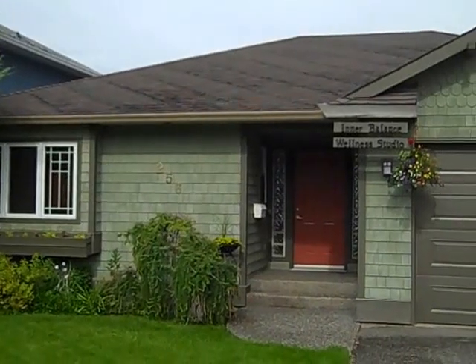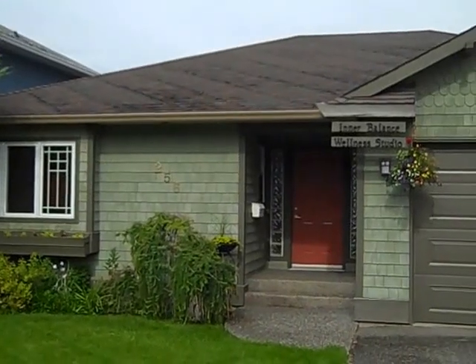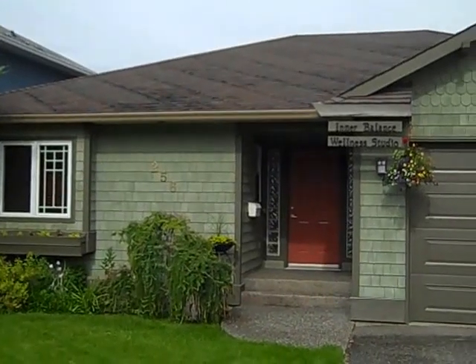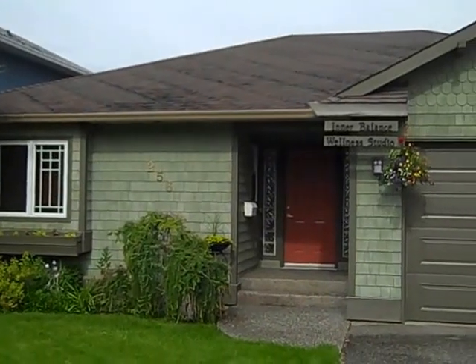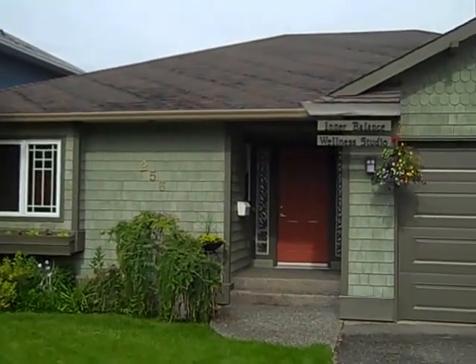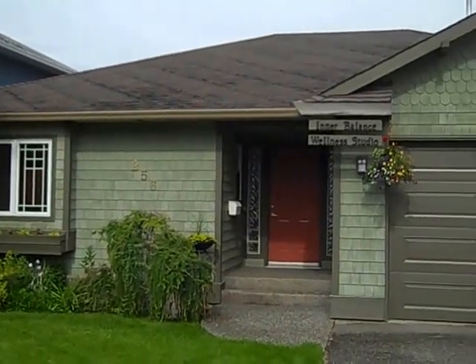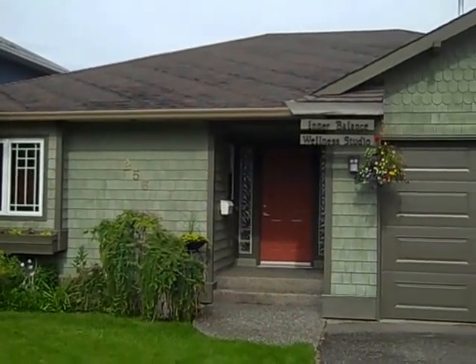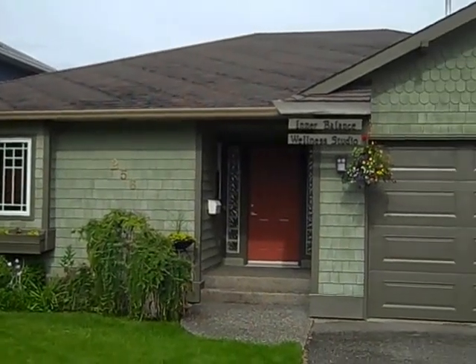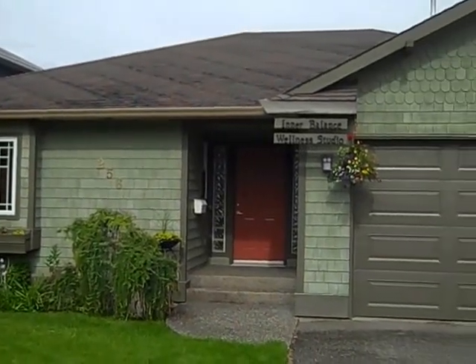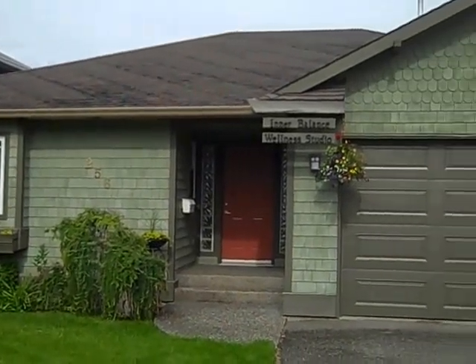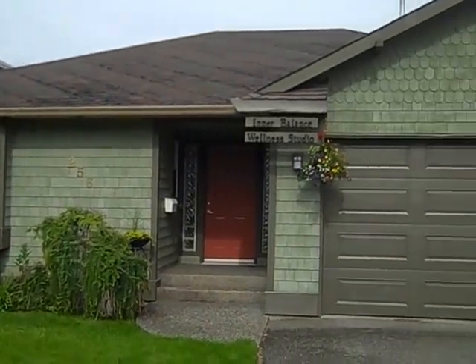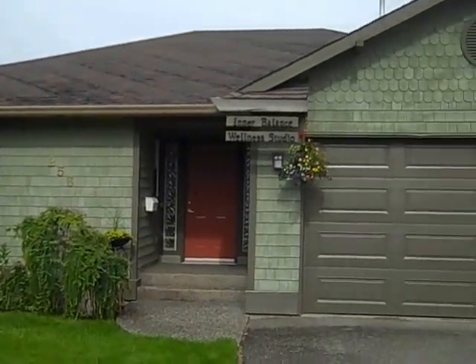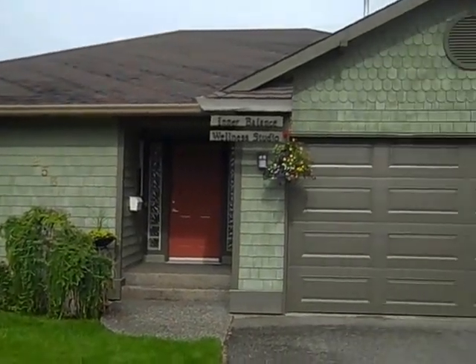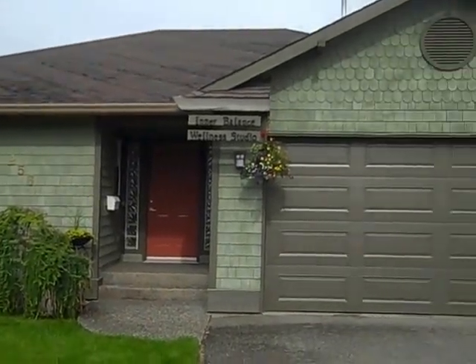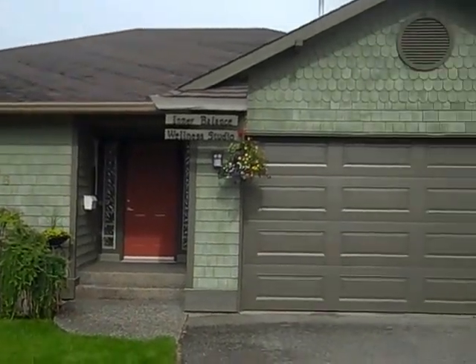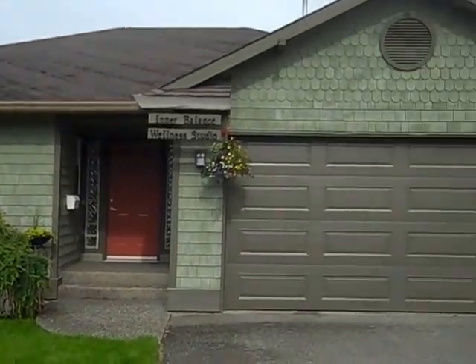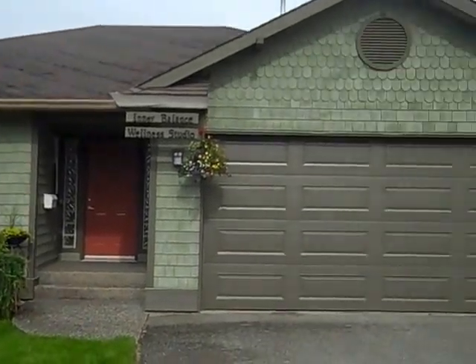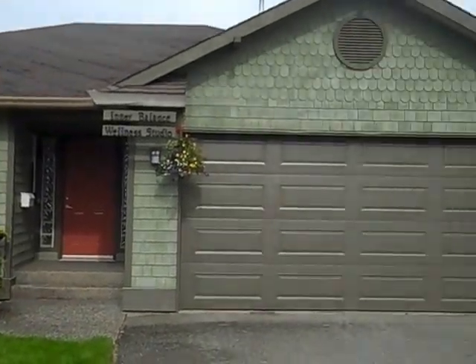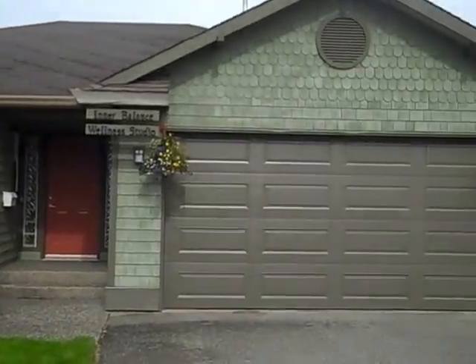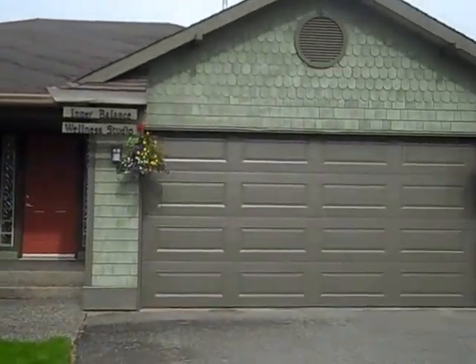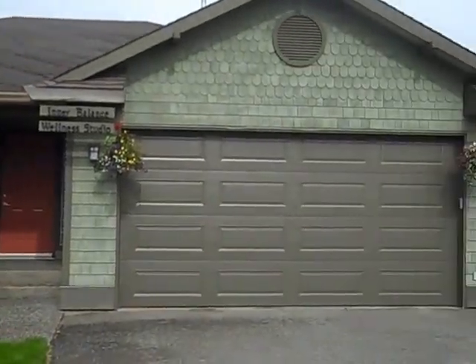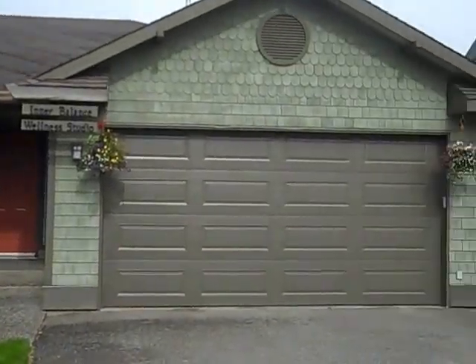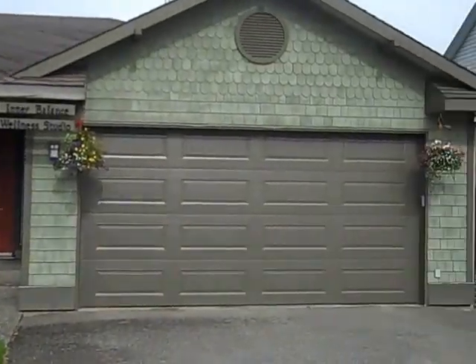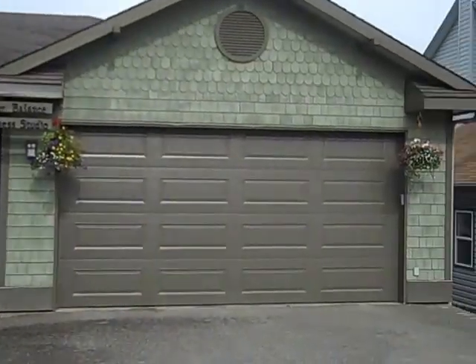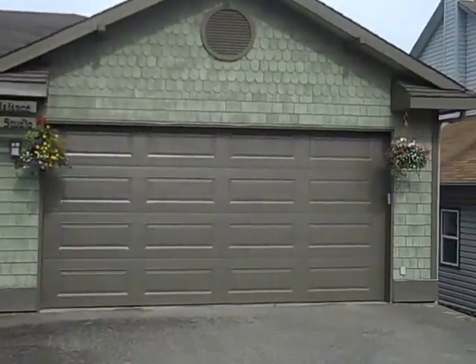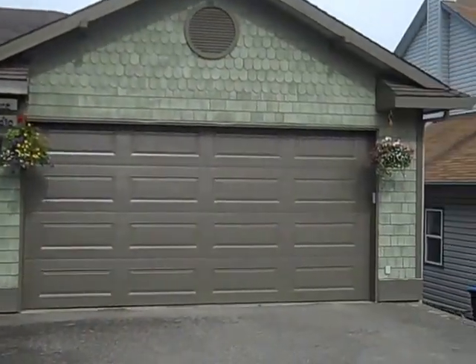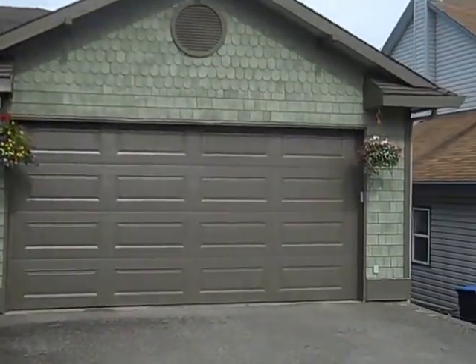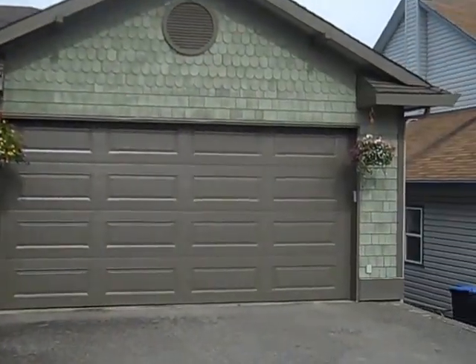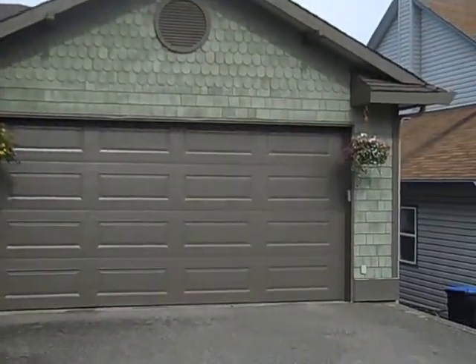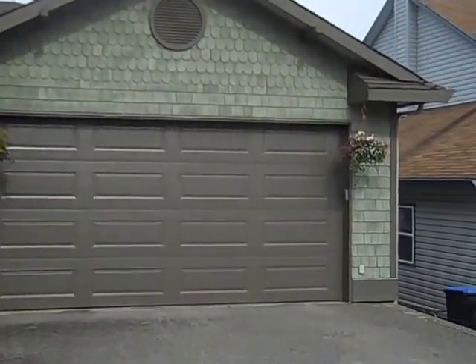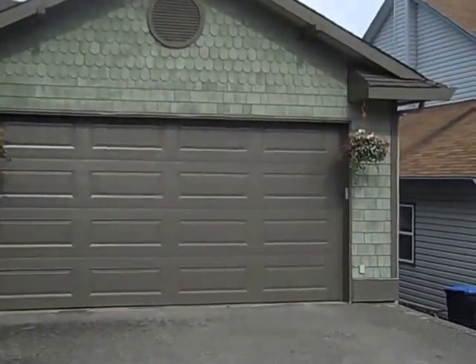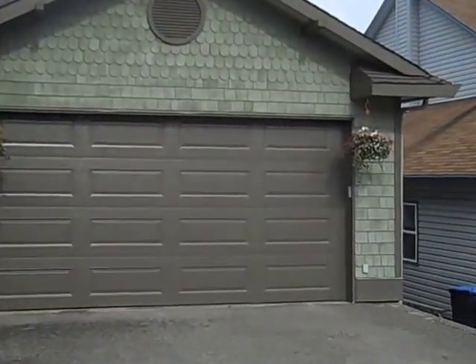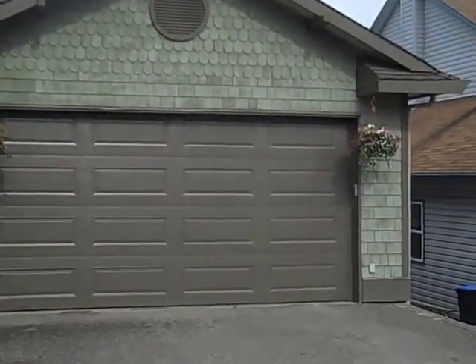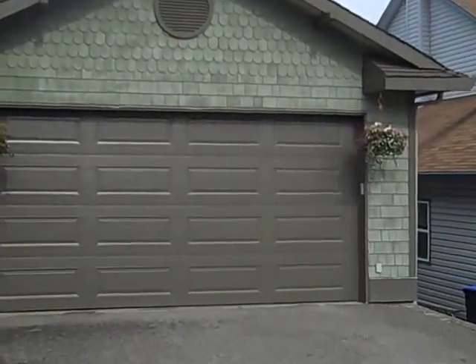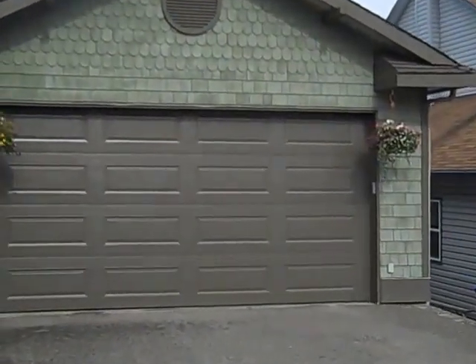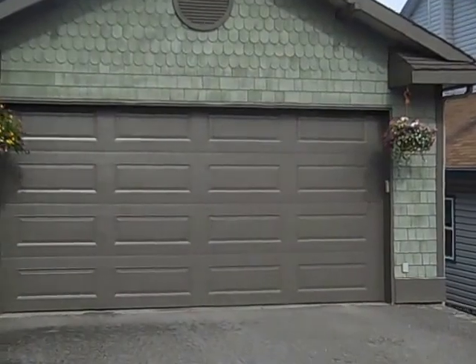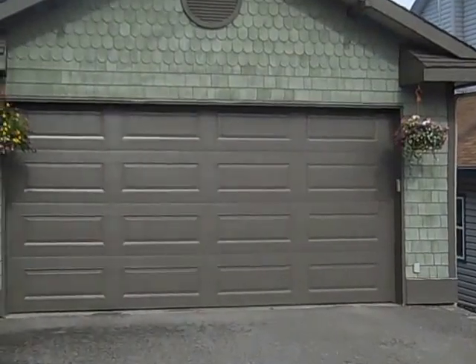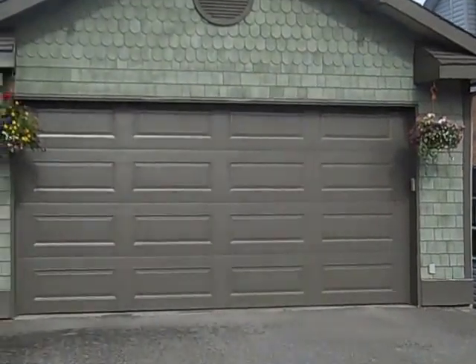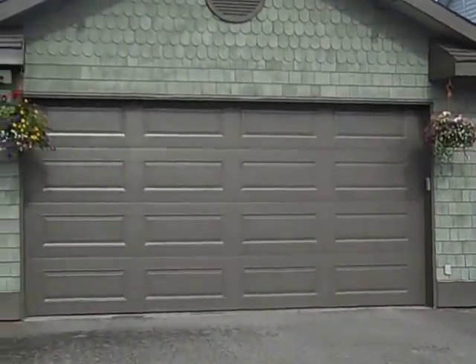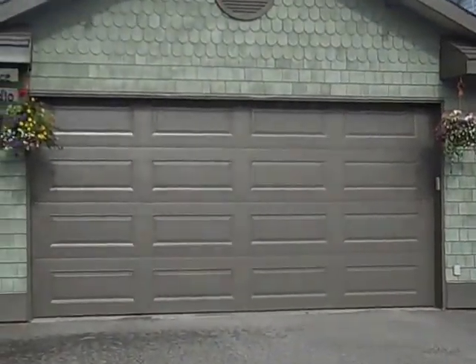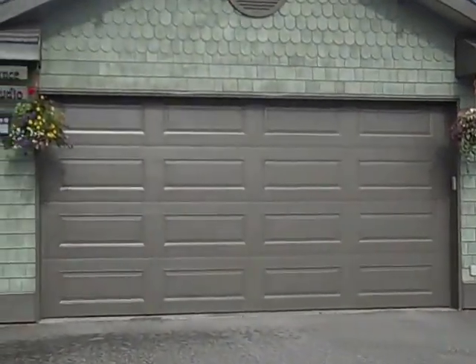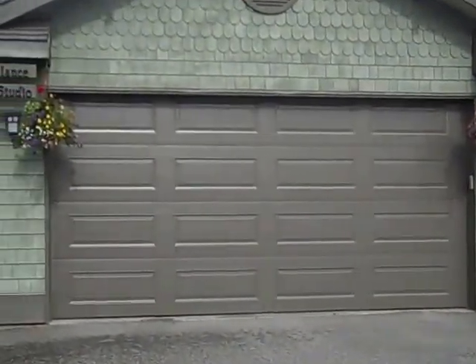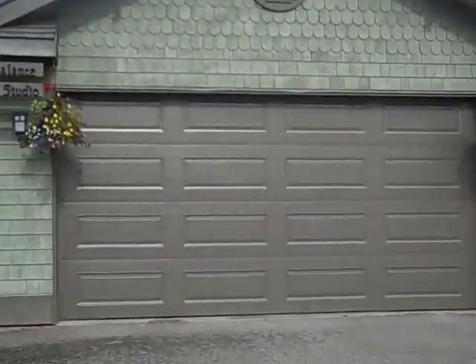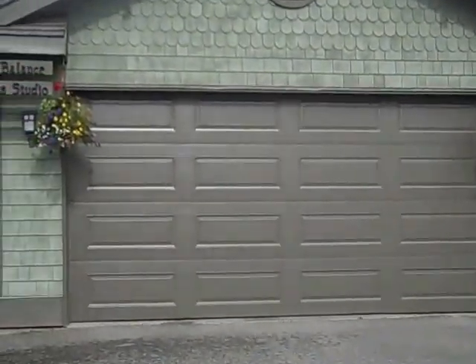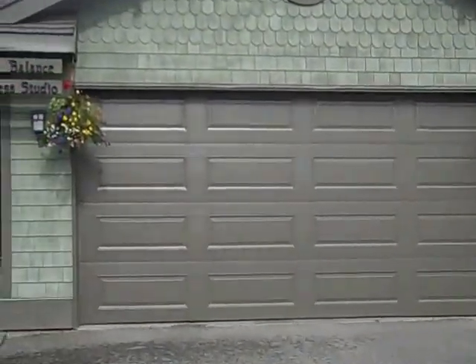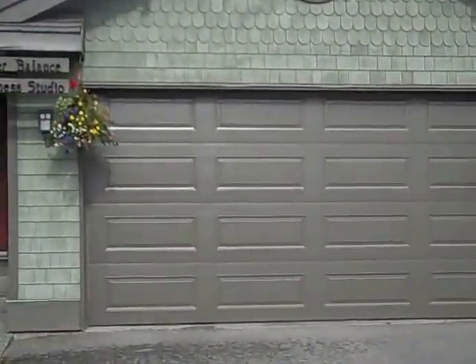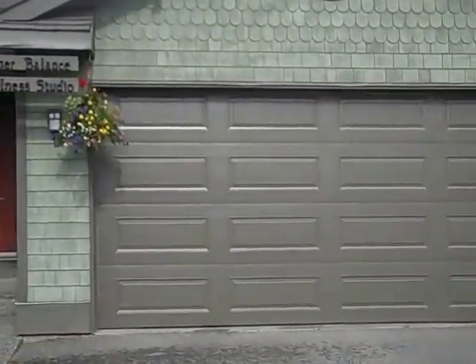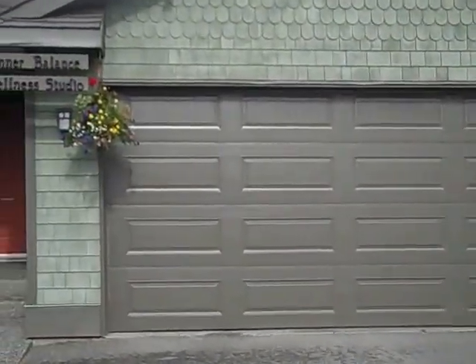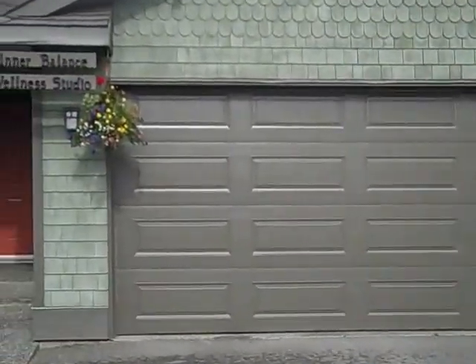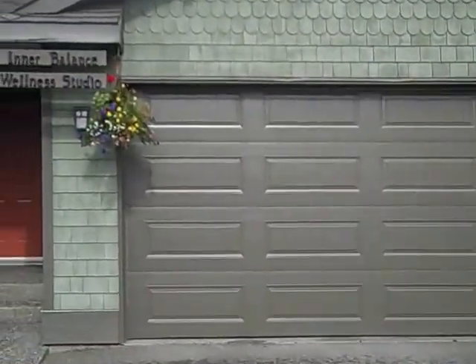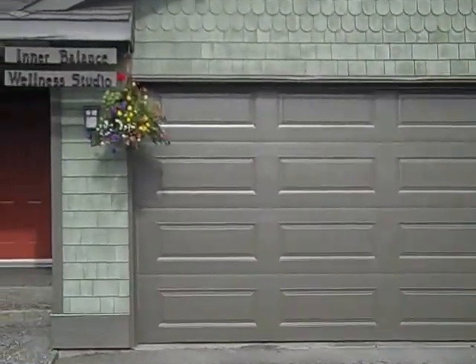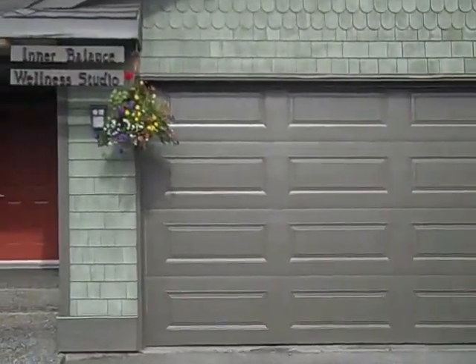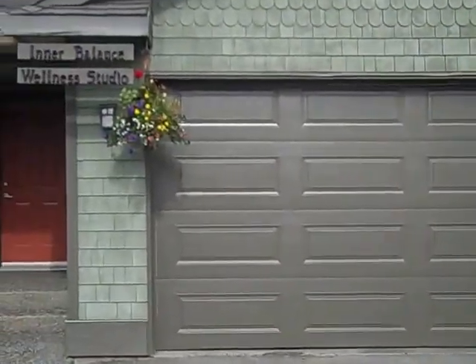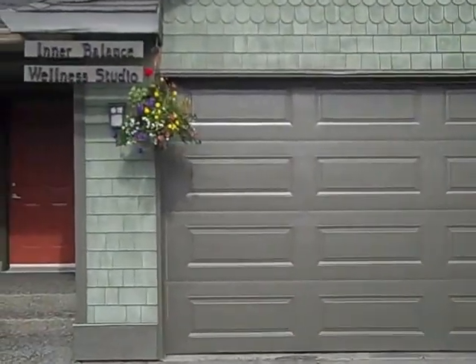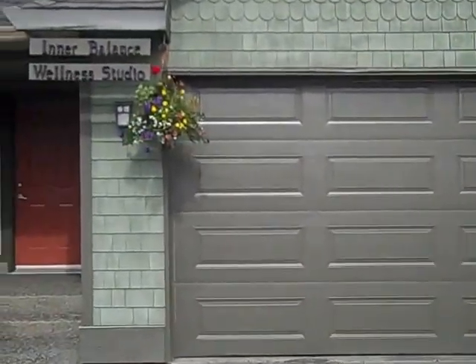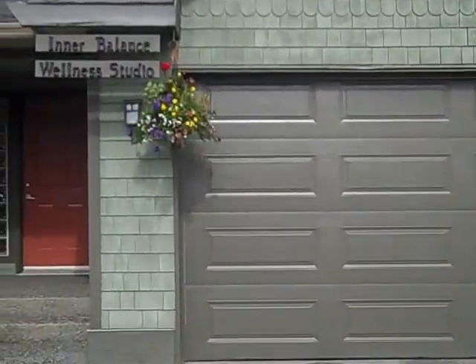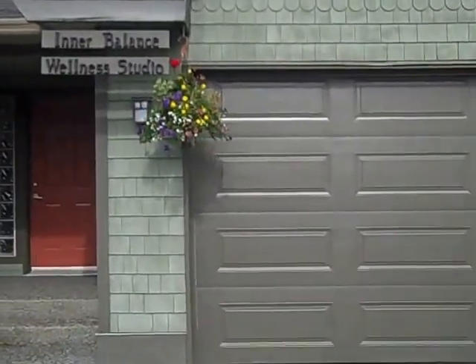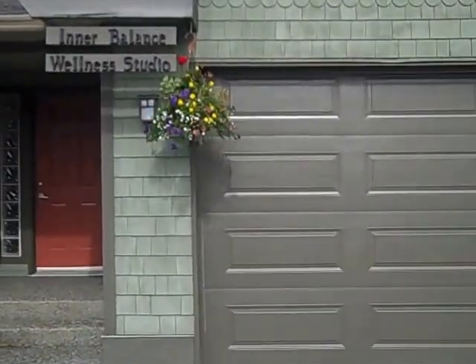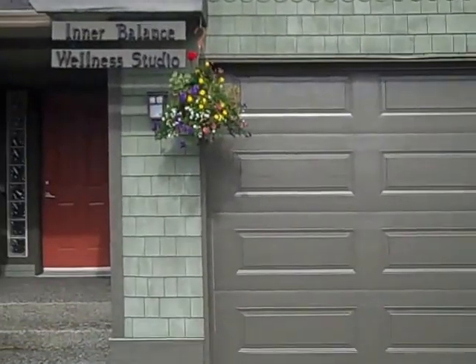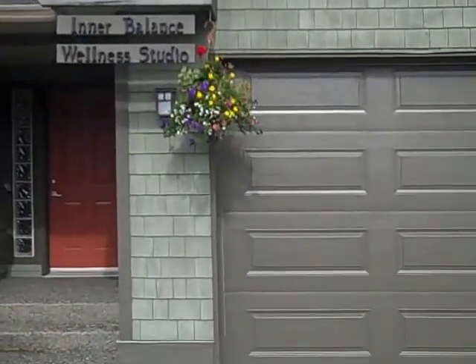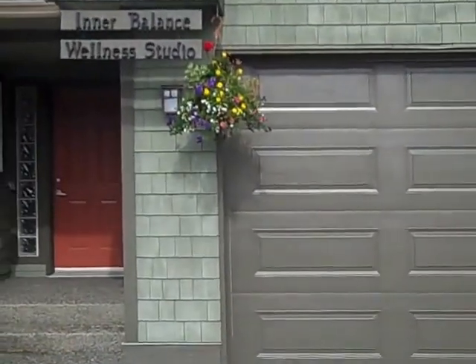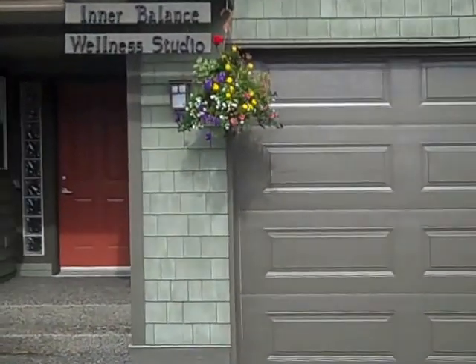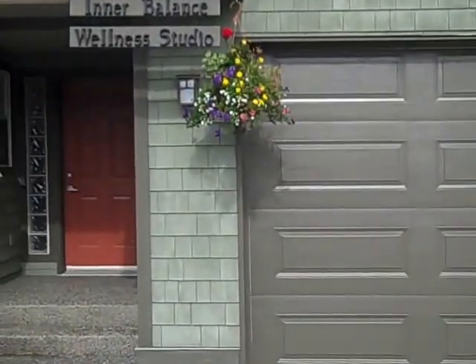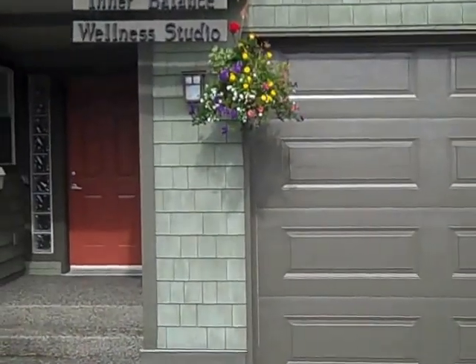Here we are at 256 Westridge Drive, beautiful Williams Lake, BC — a new Tanya Rankin listing. Let's go have a look.